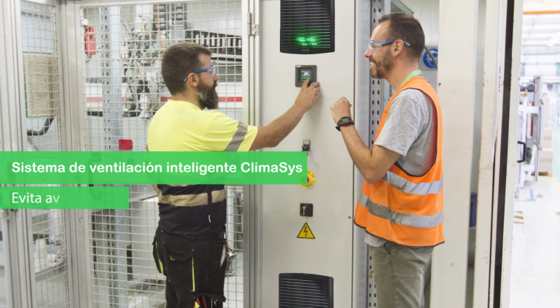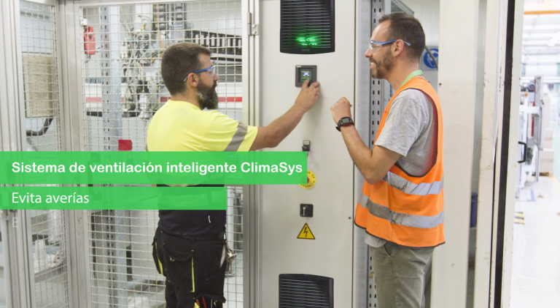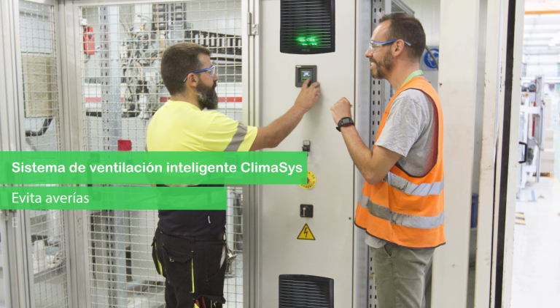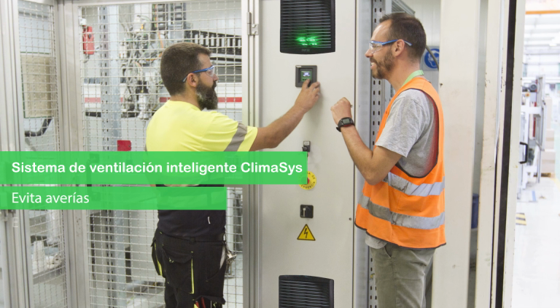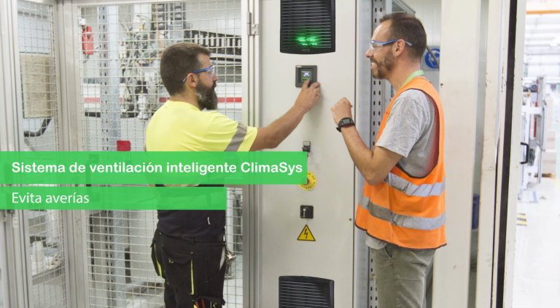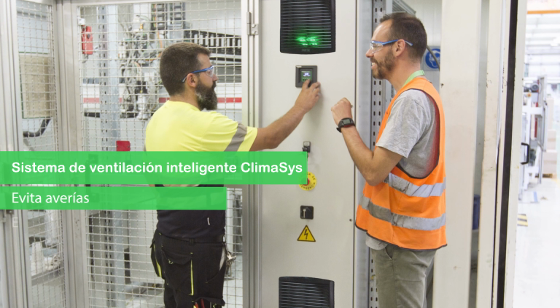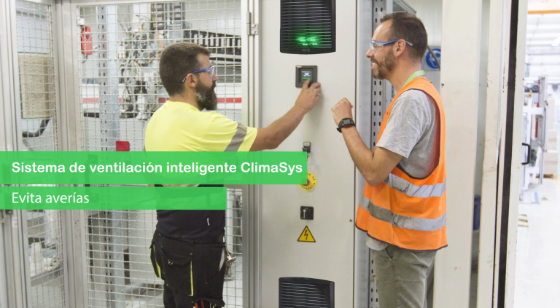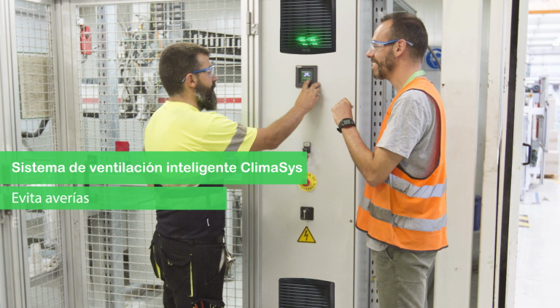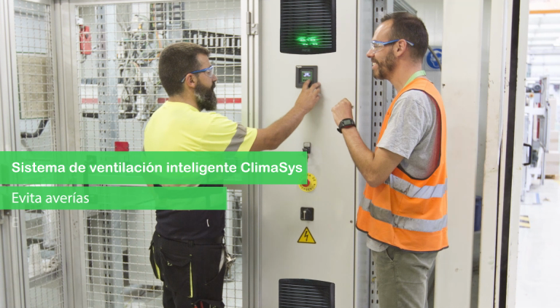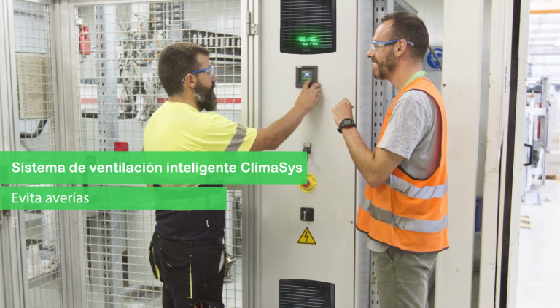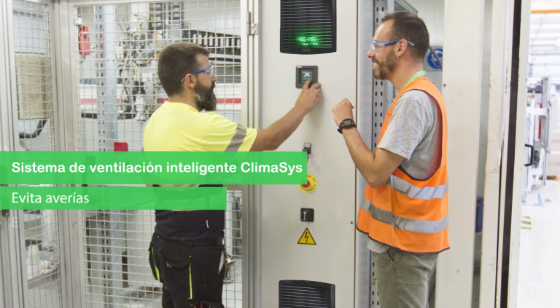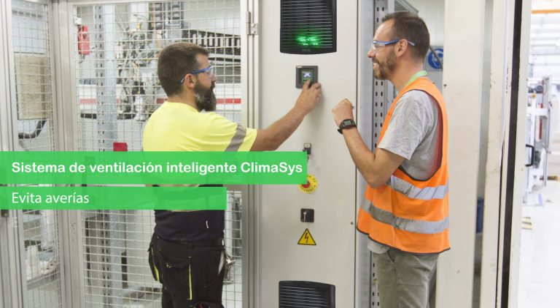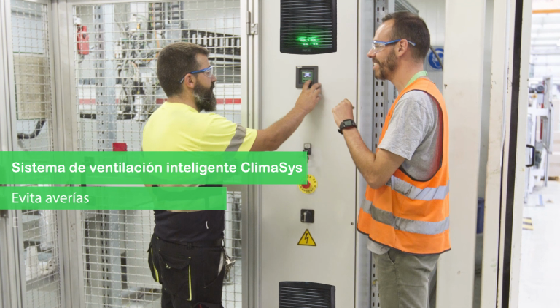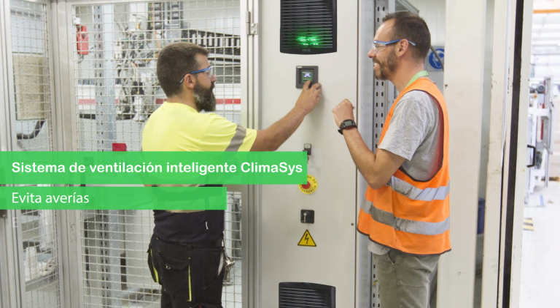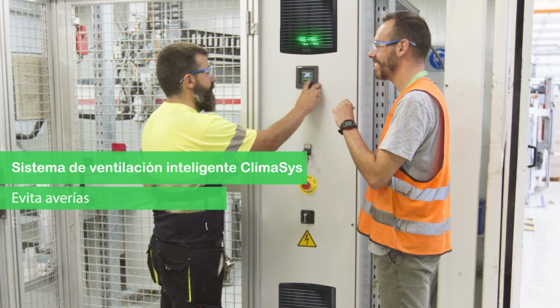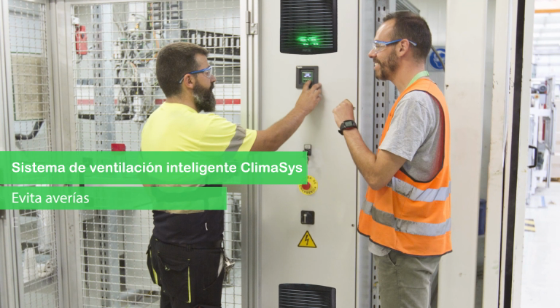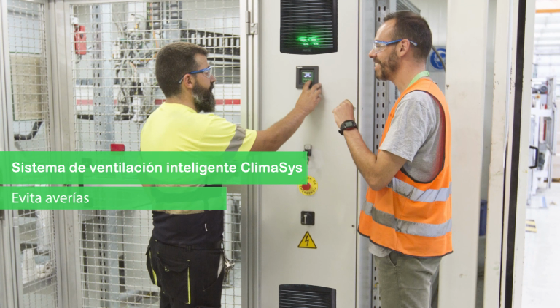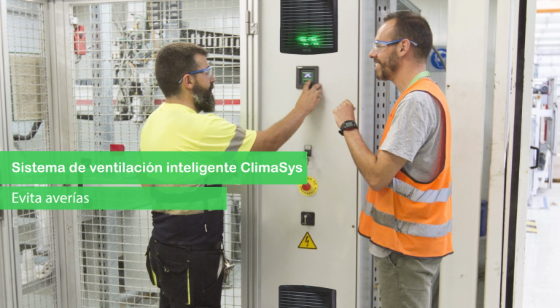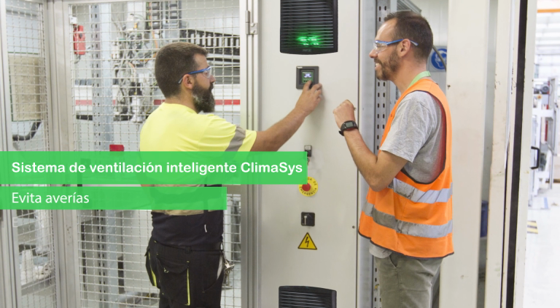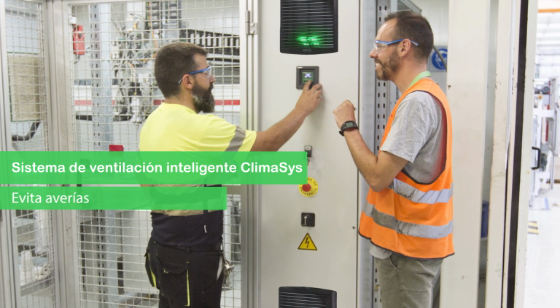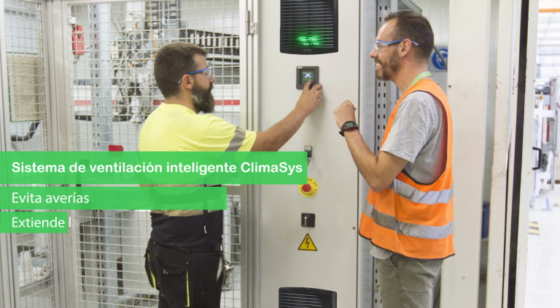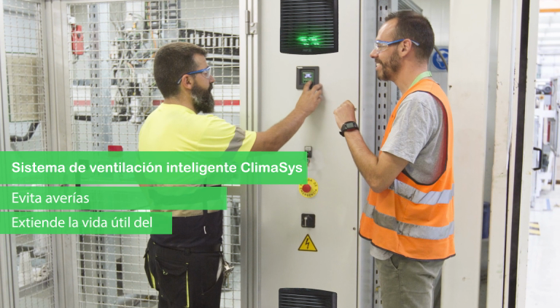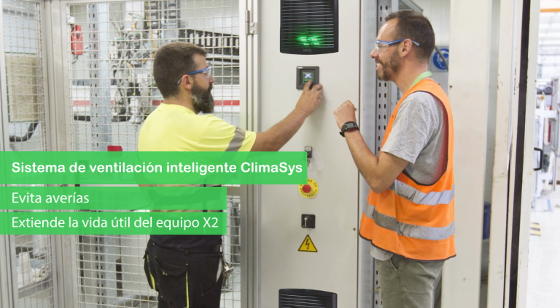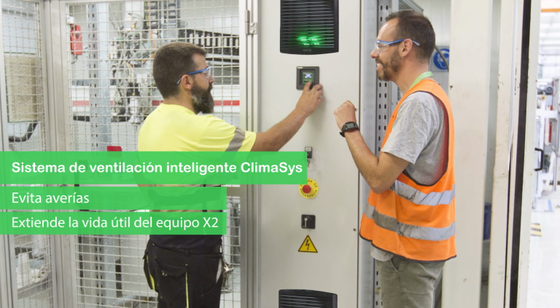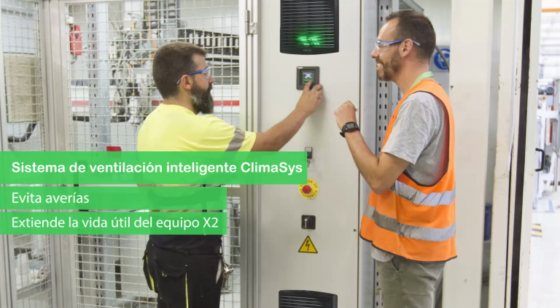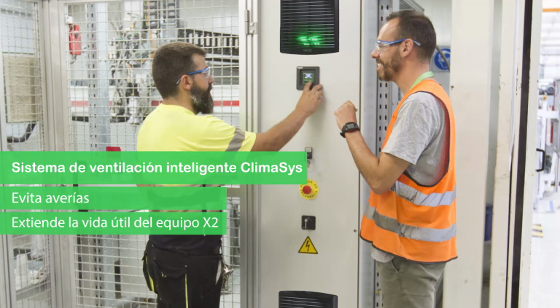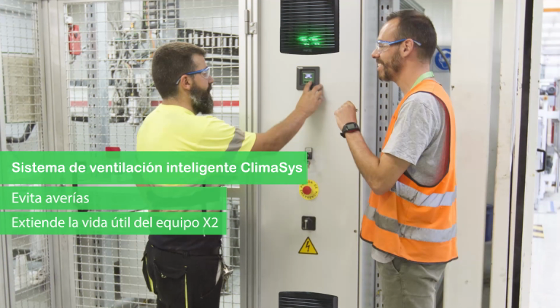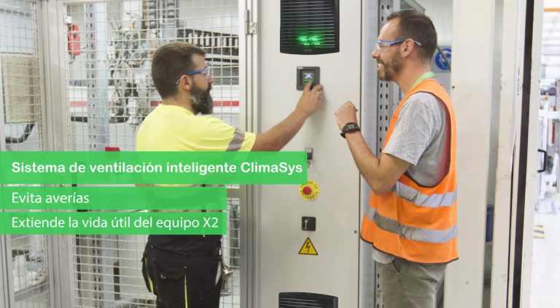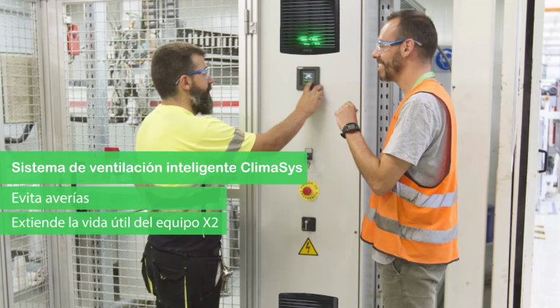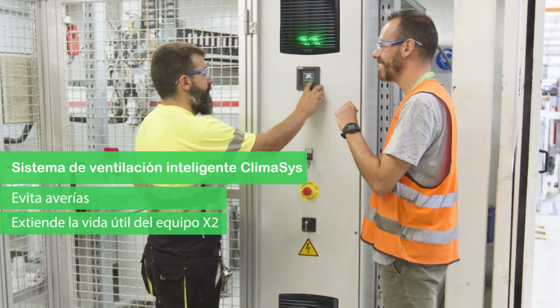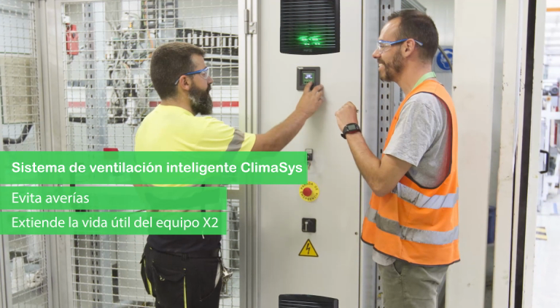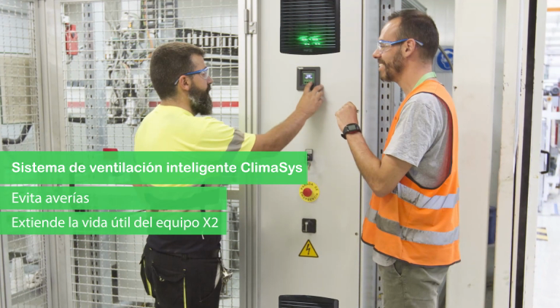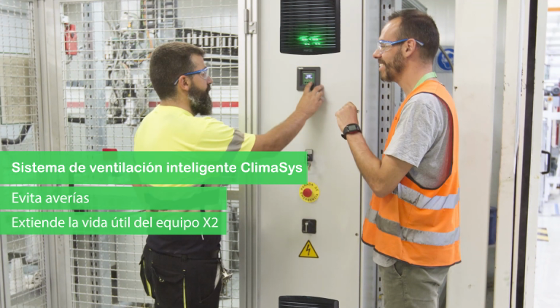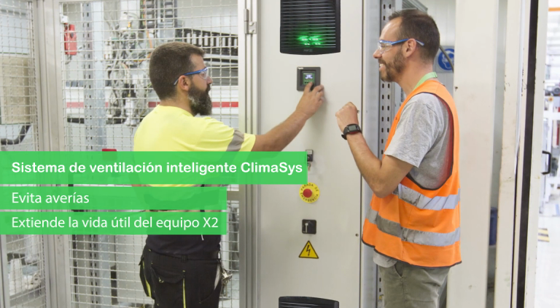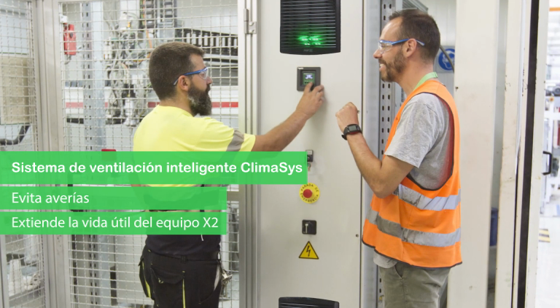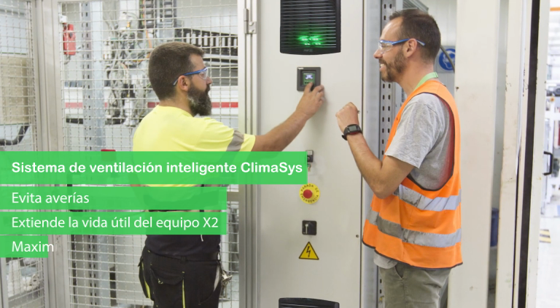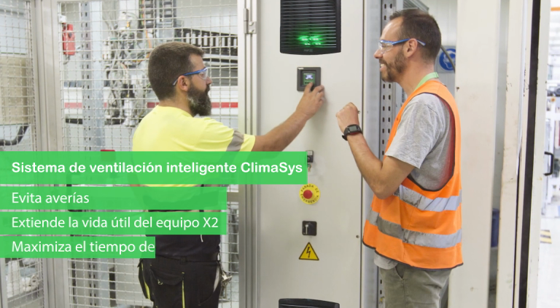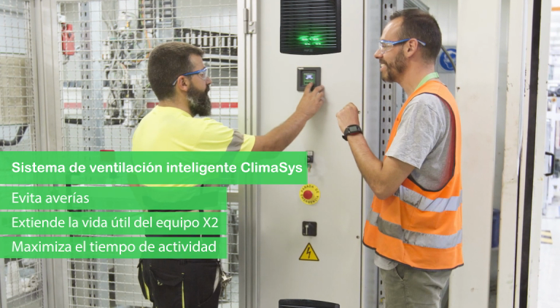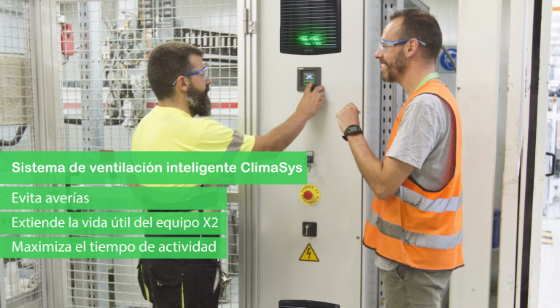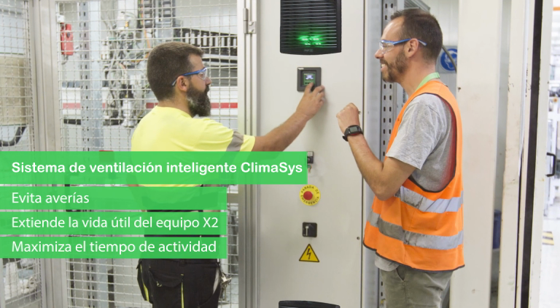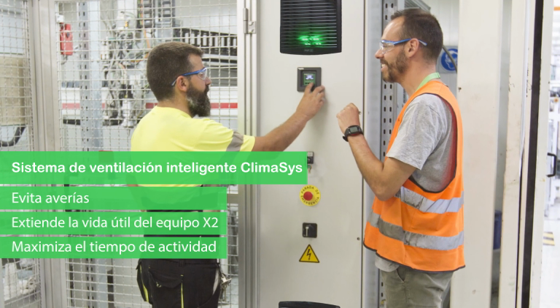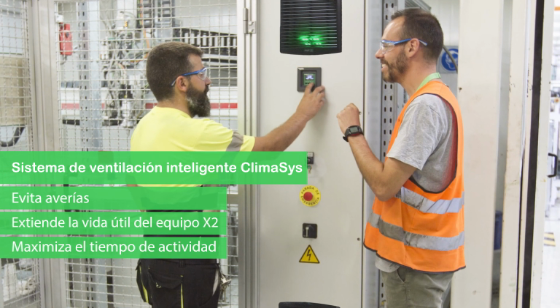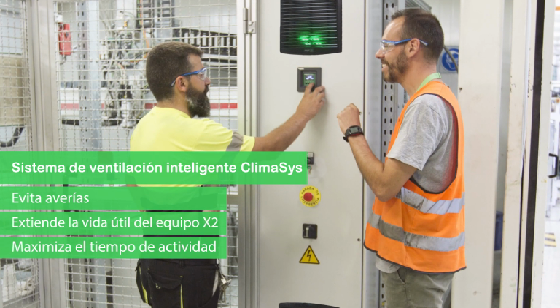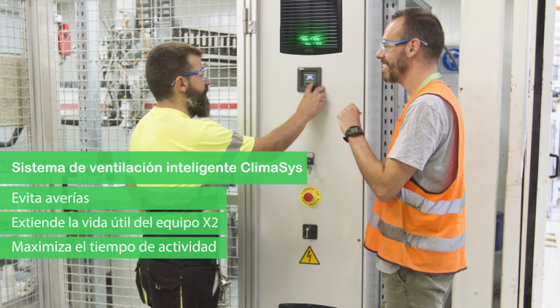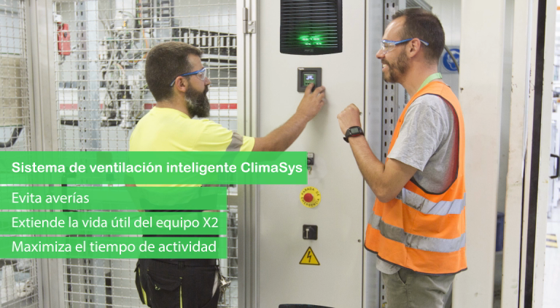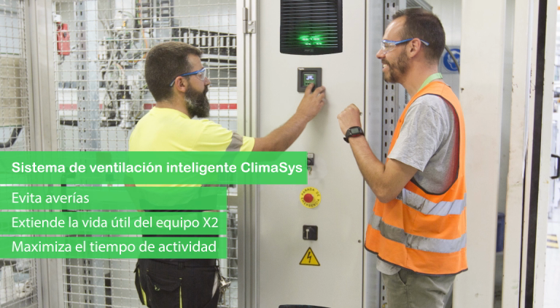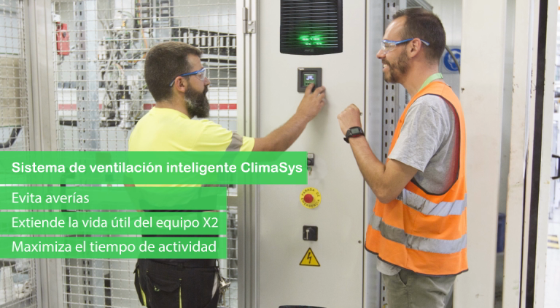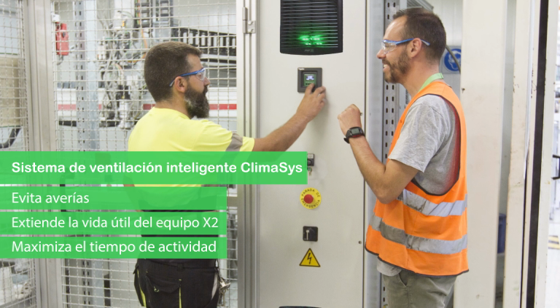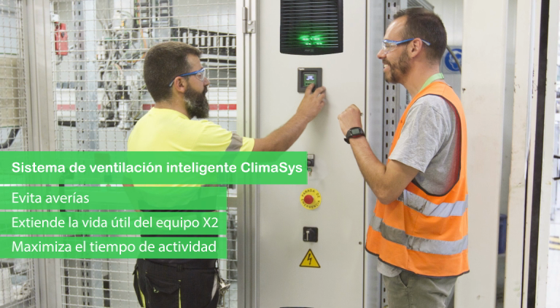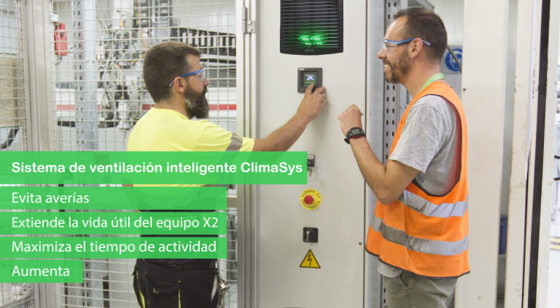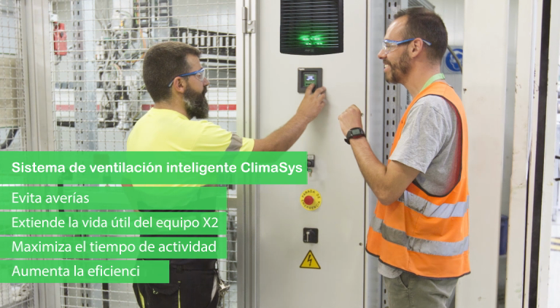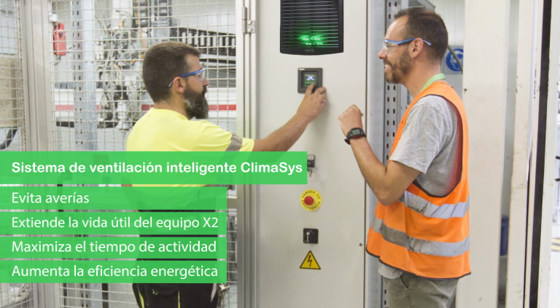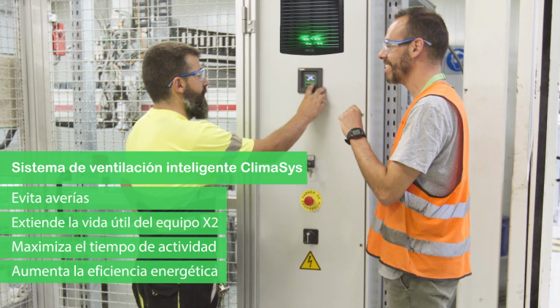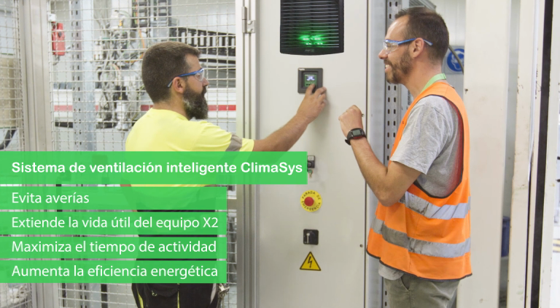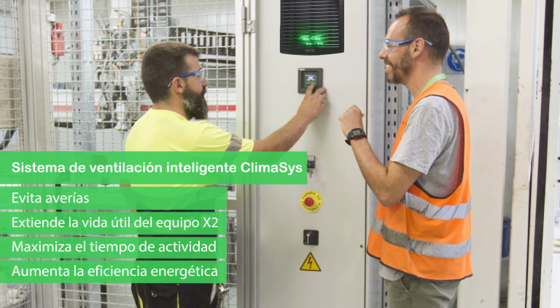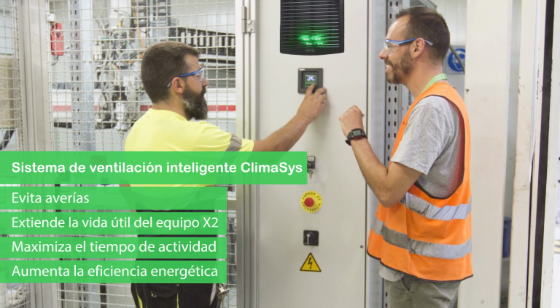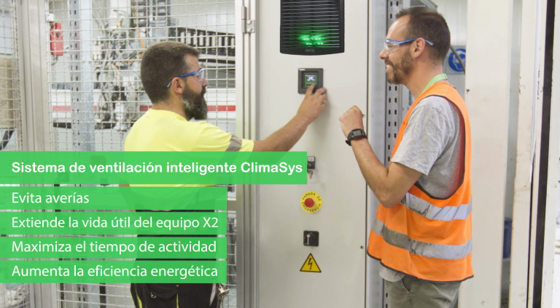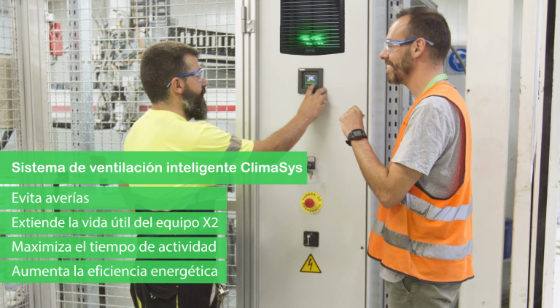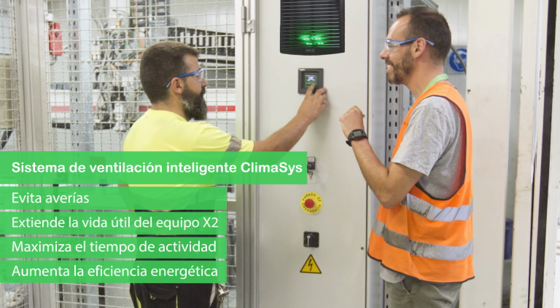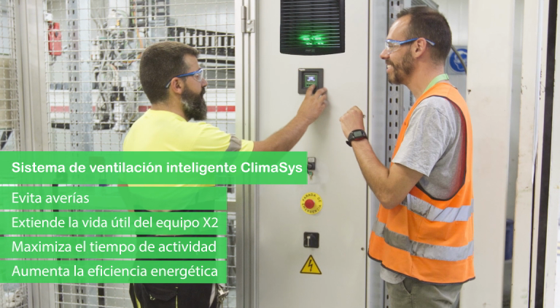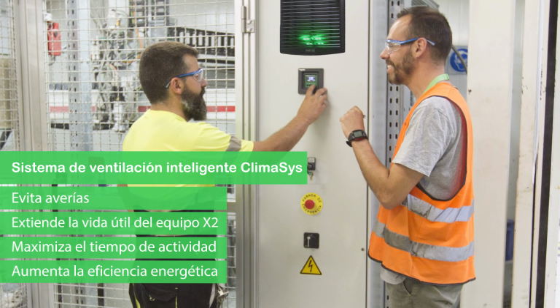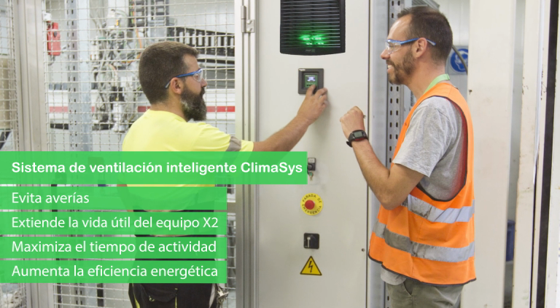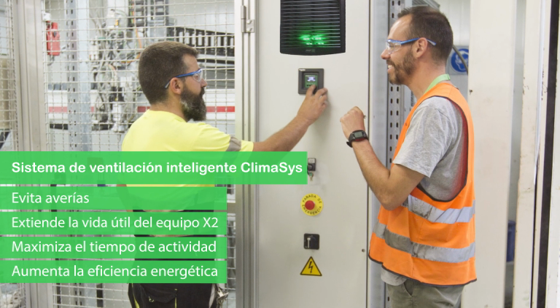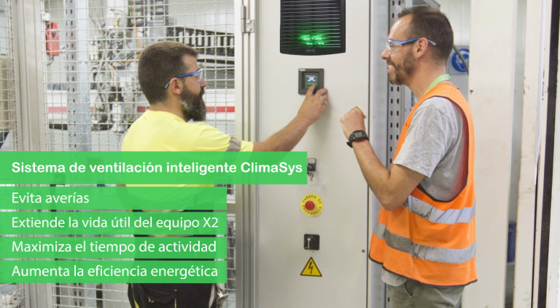Avoid equipment breakdowns and damage. Double equipment lifespan. Maintain uptime. And improve energy efficiency.